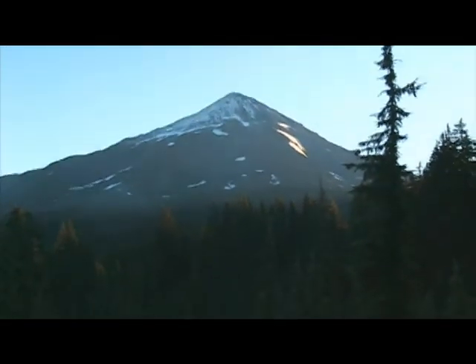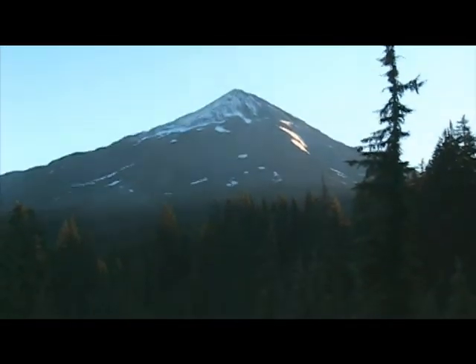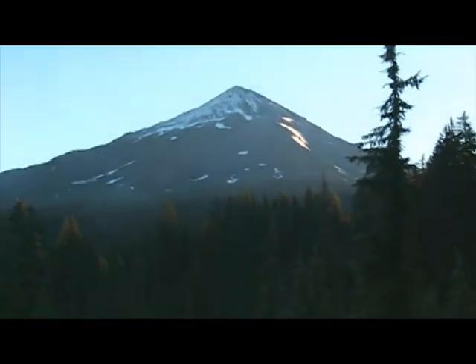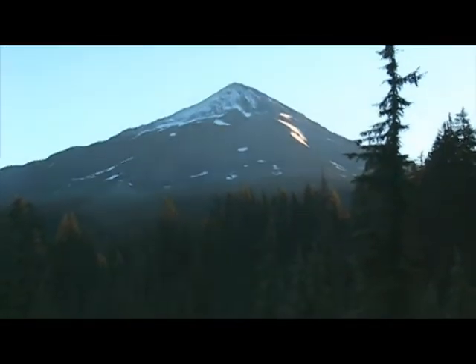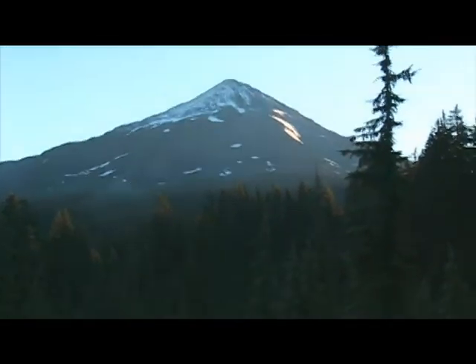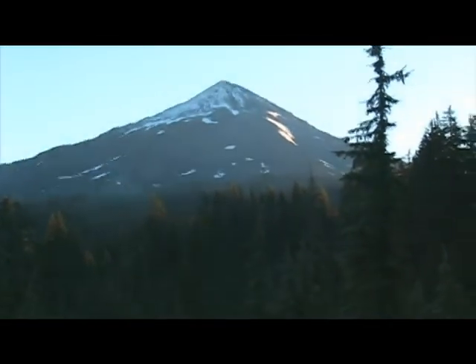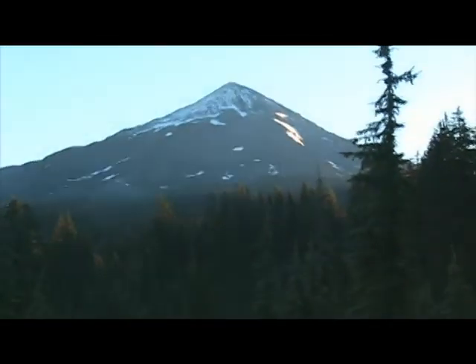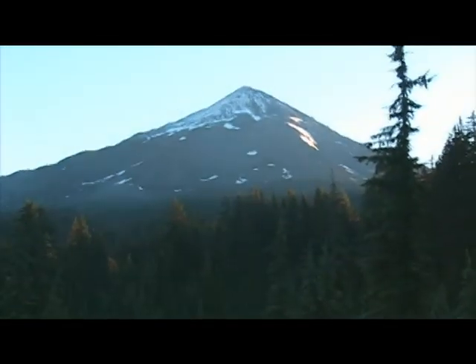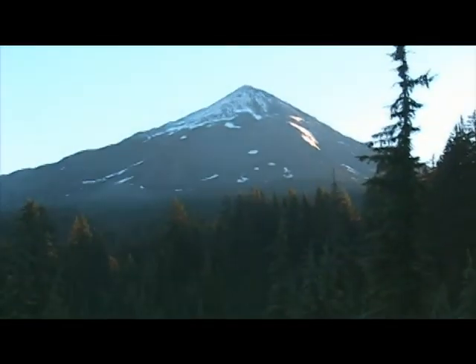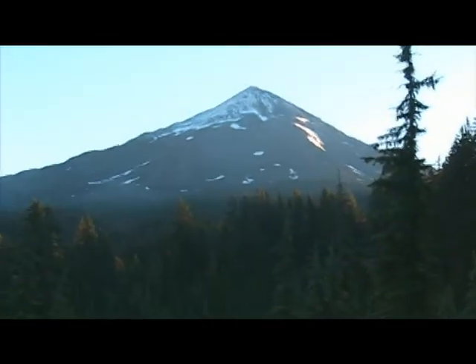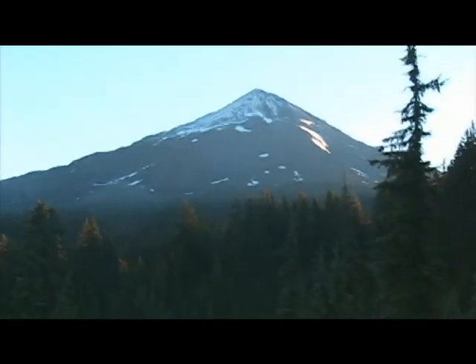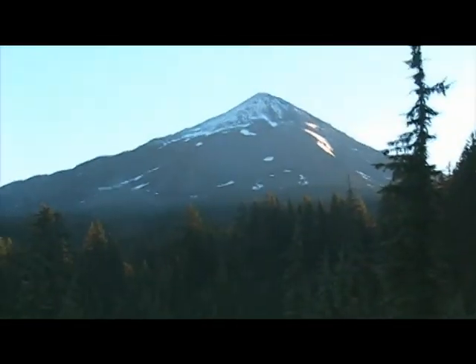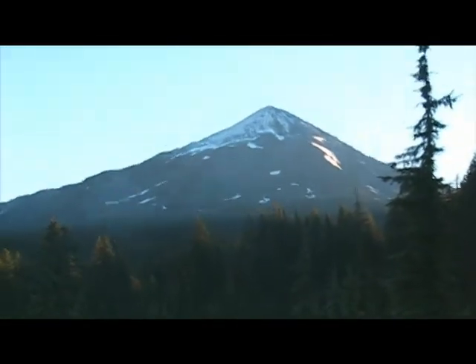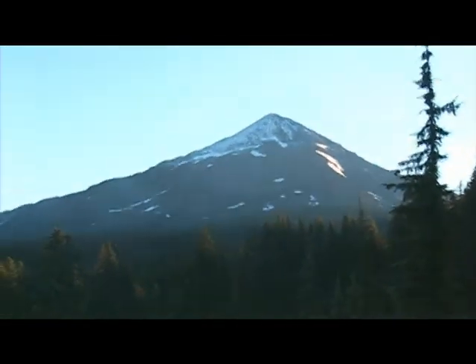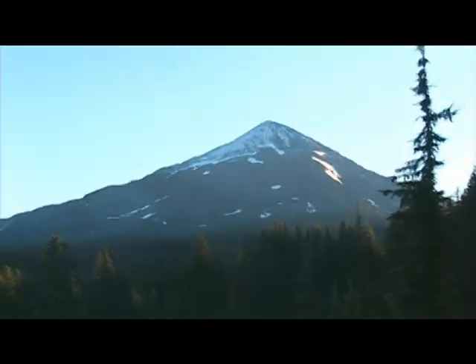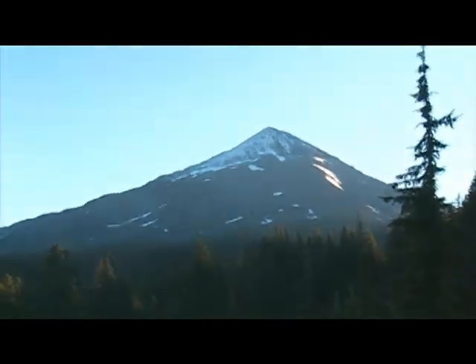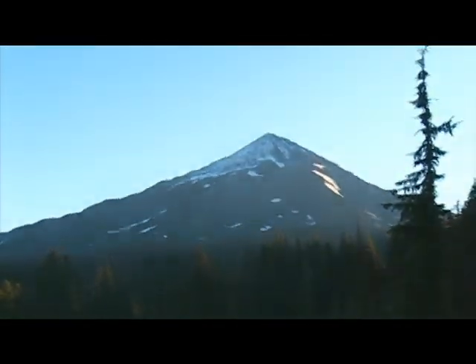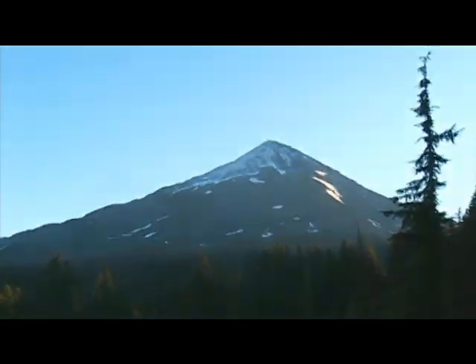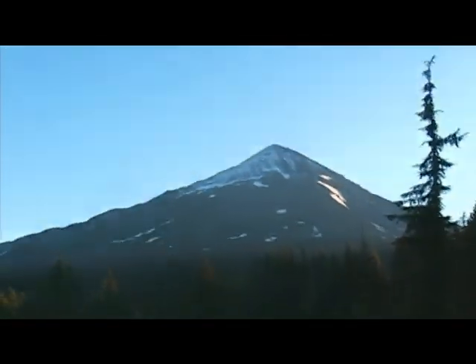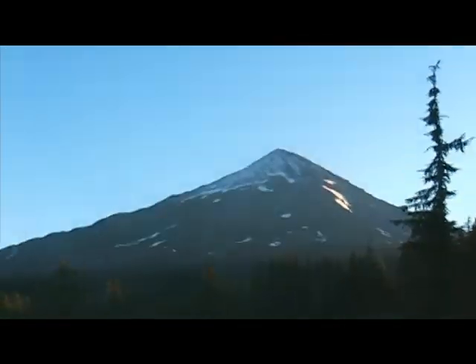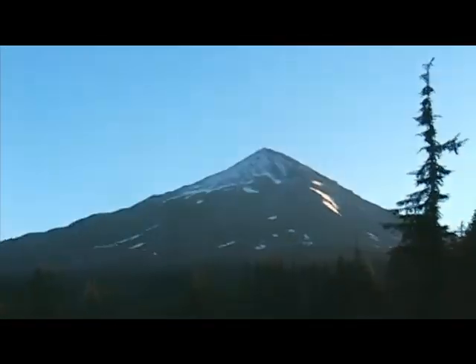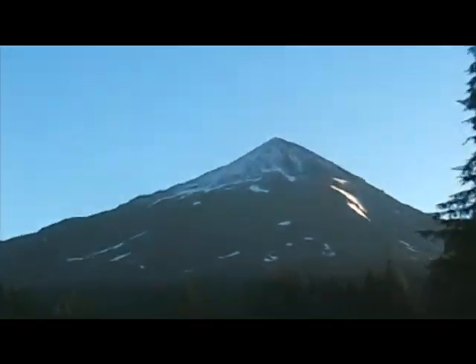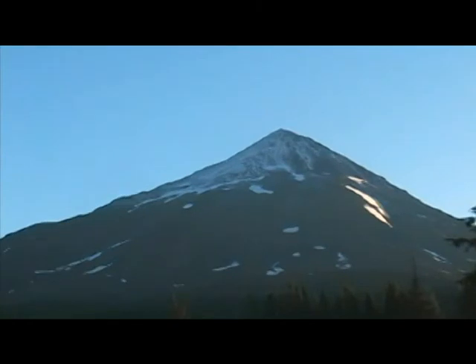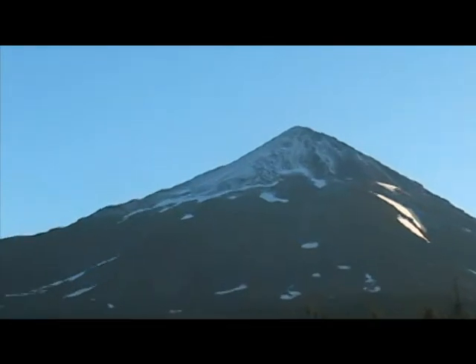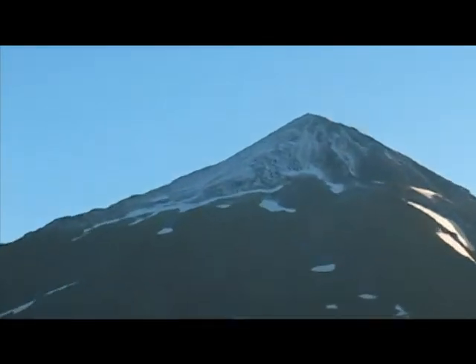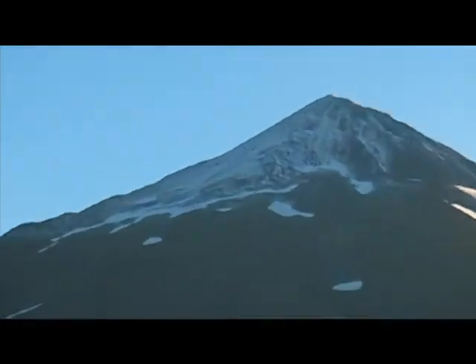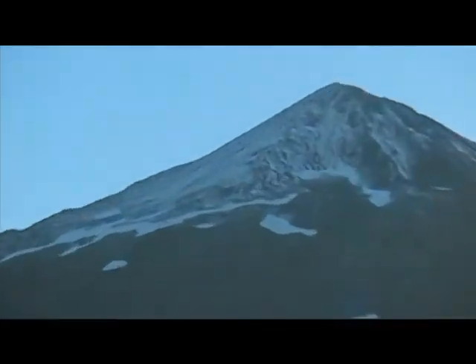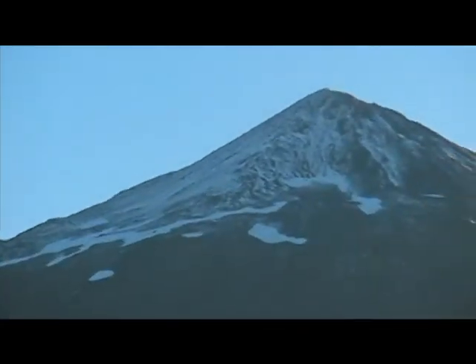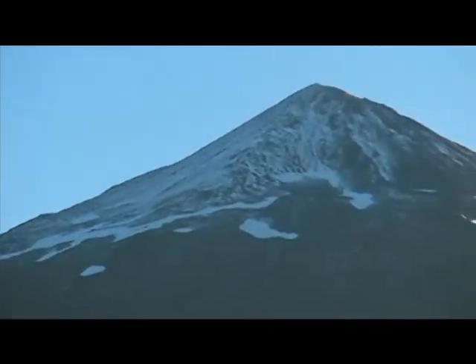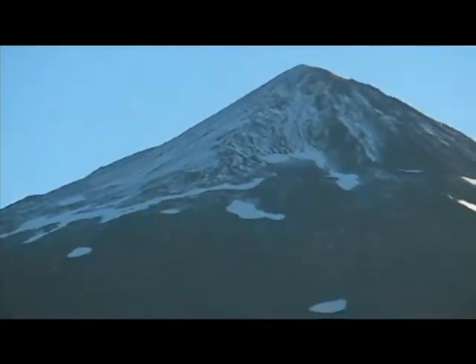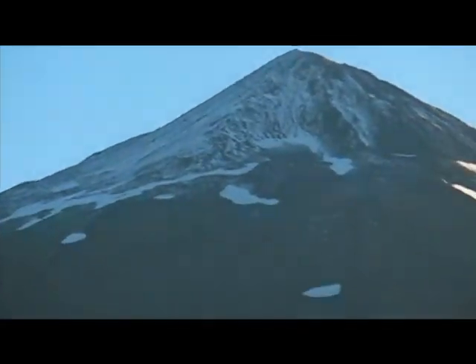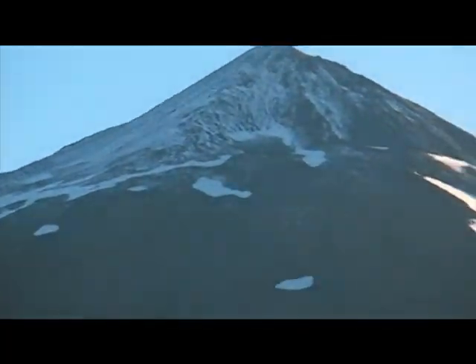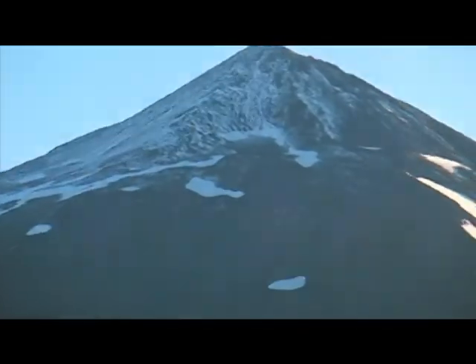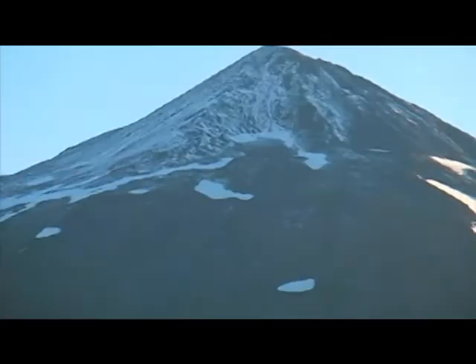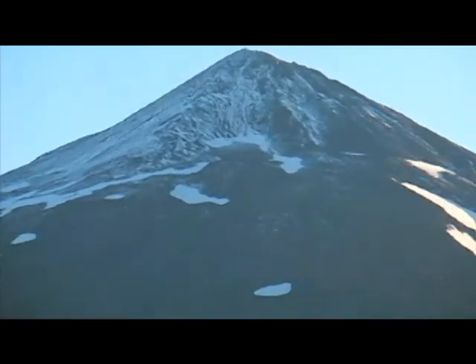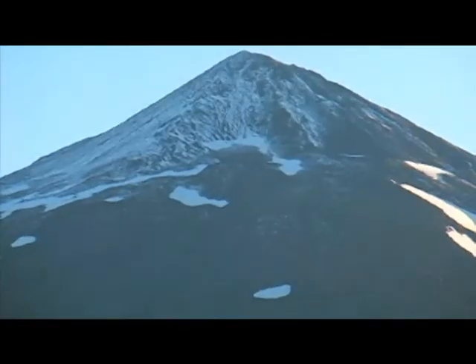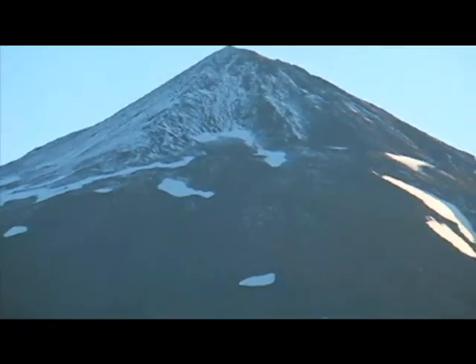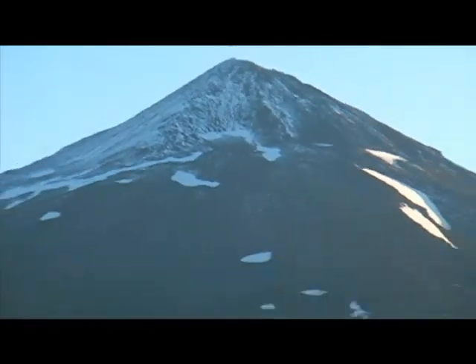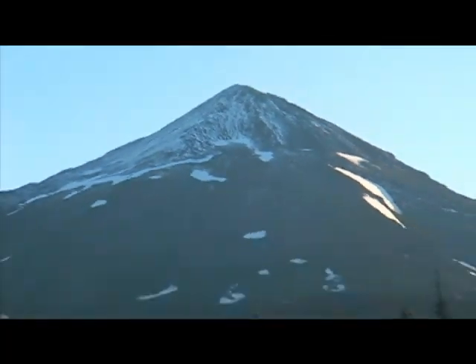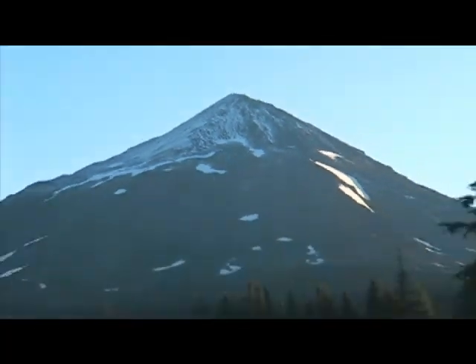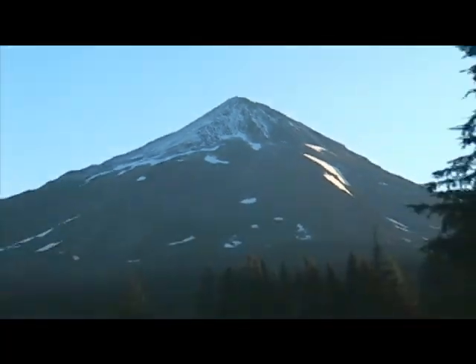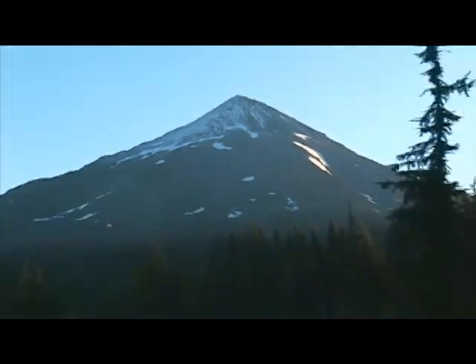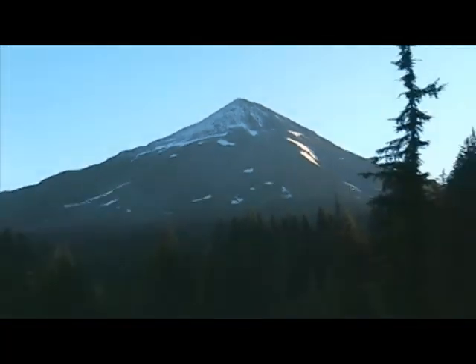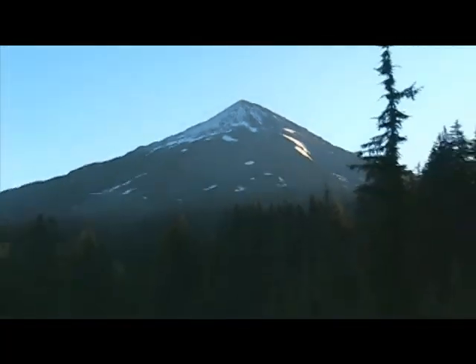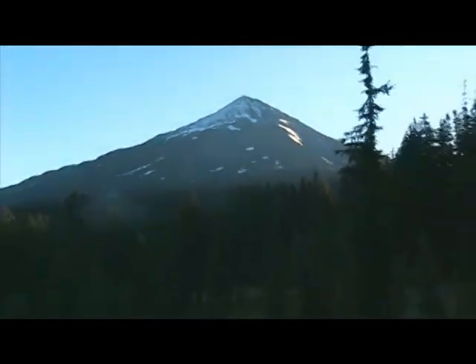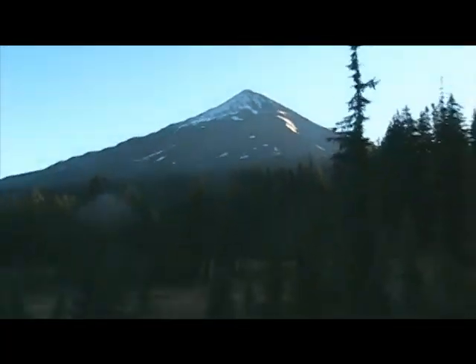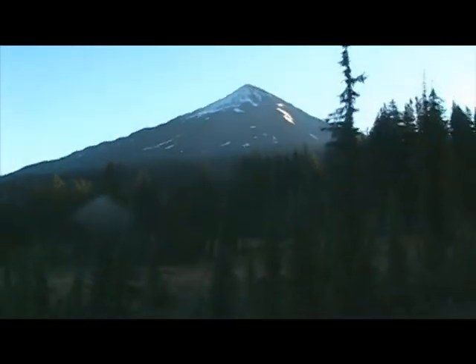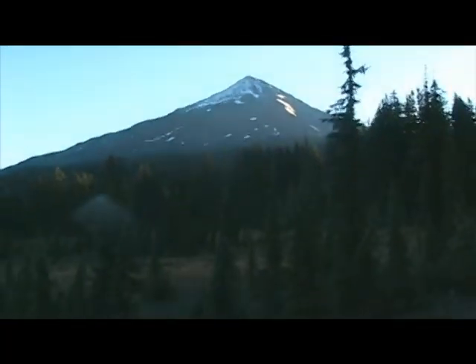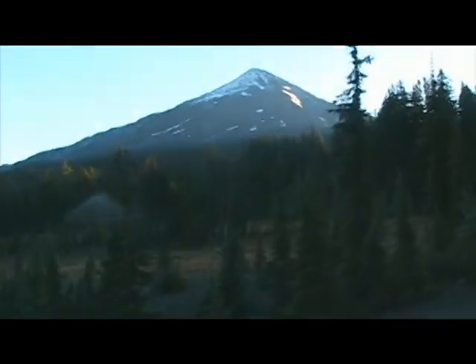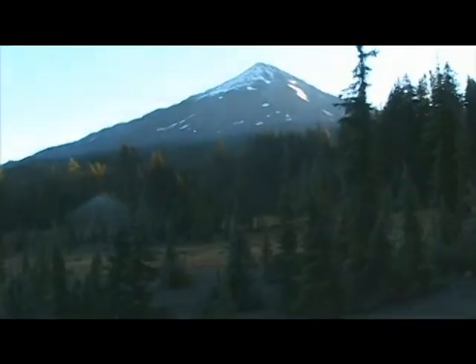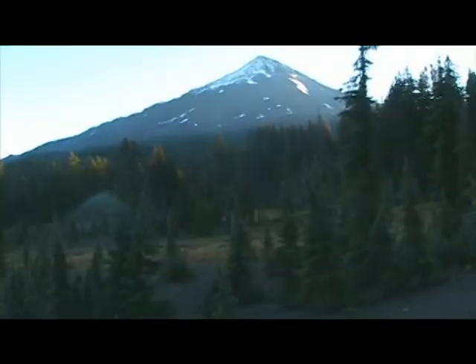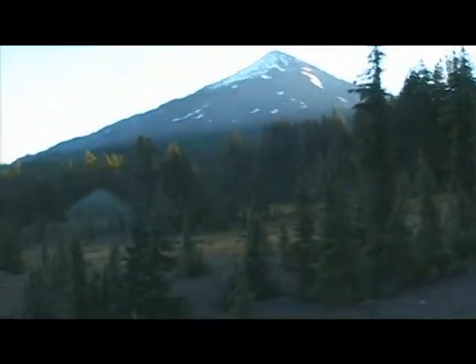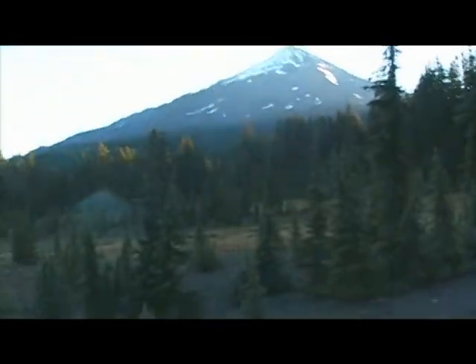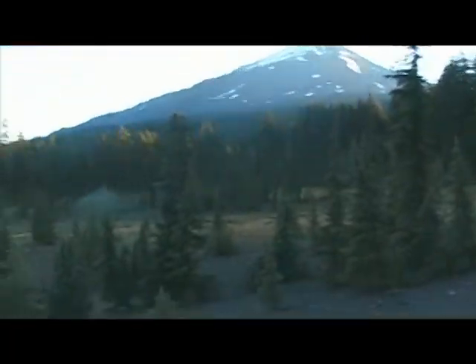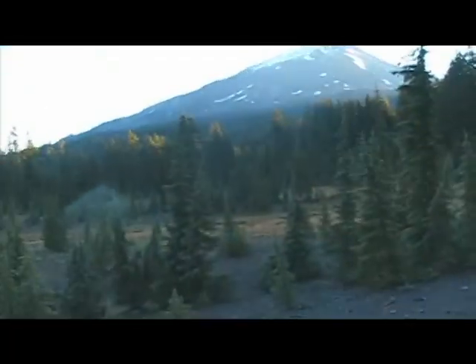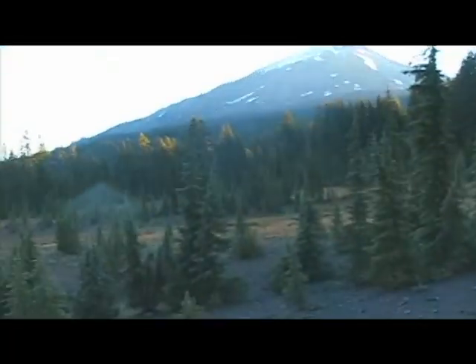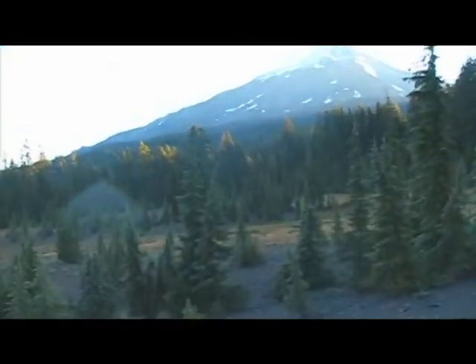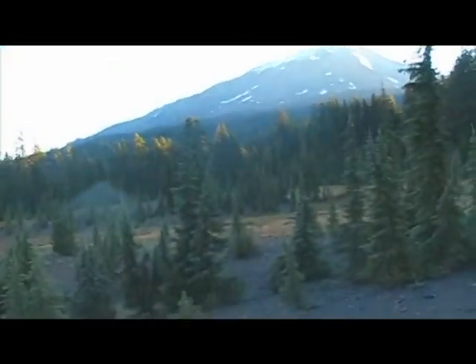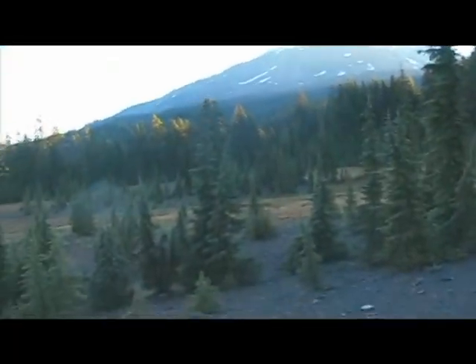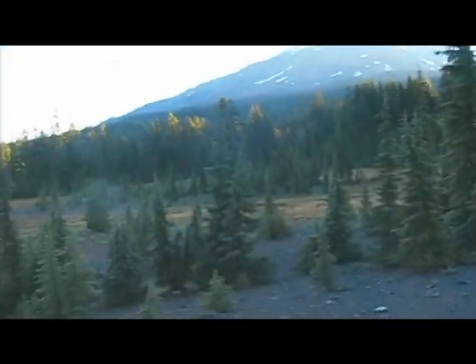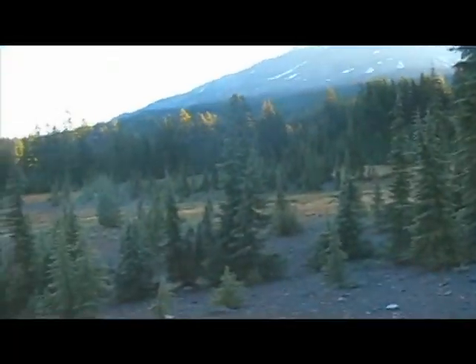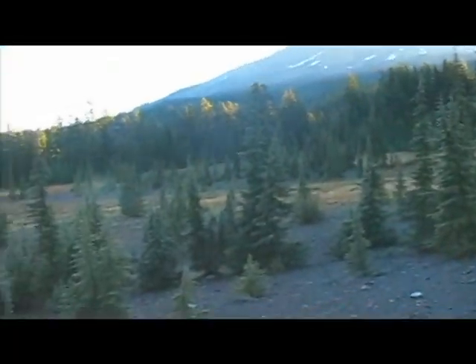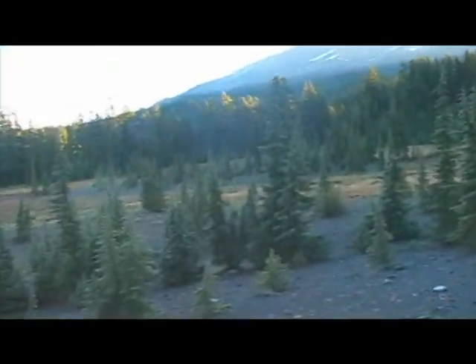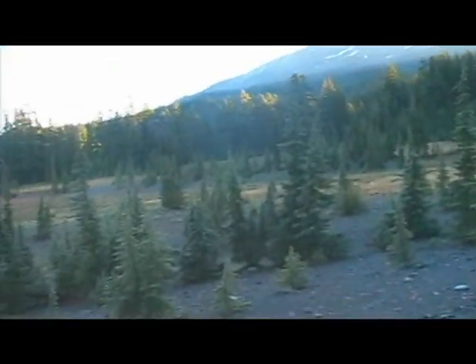That's the Middle Sister. You can see on the top there is fresh snow, probably from last night.